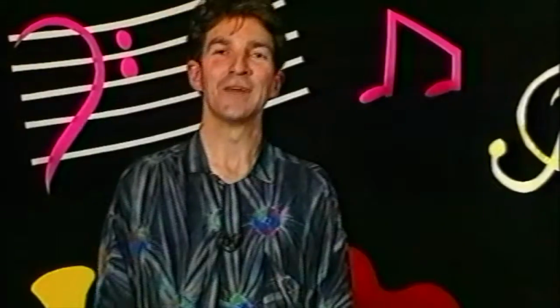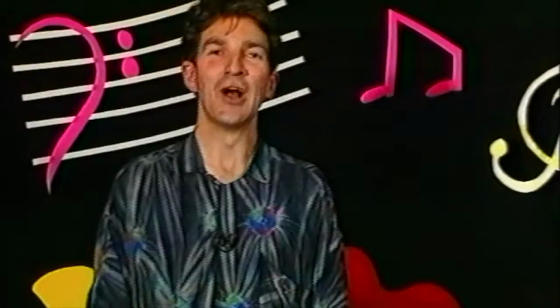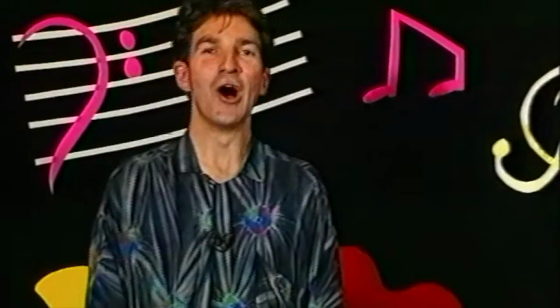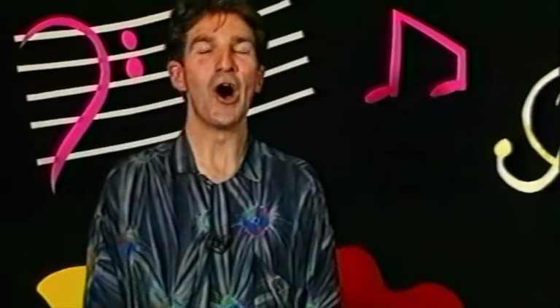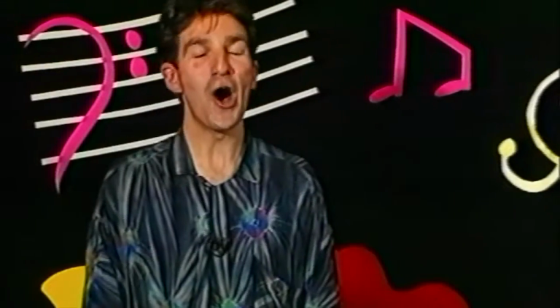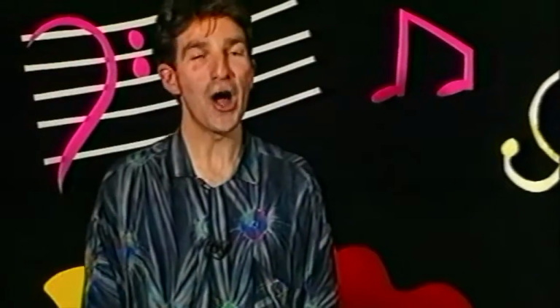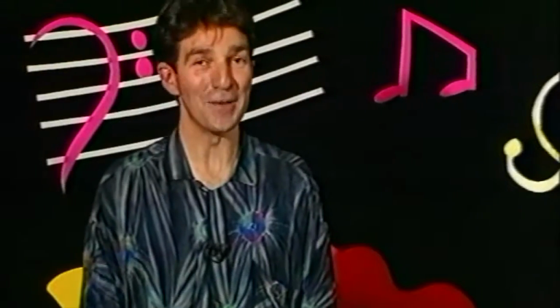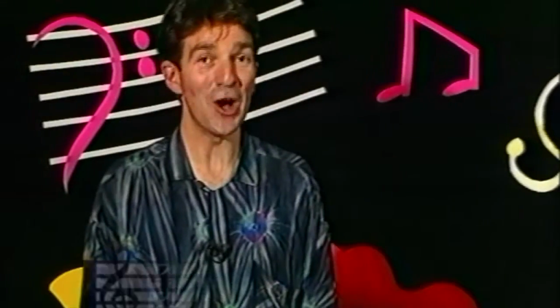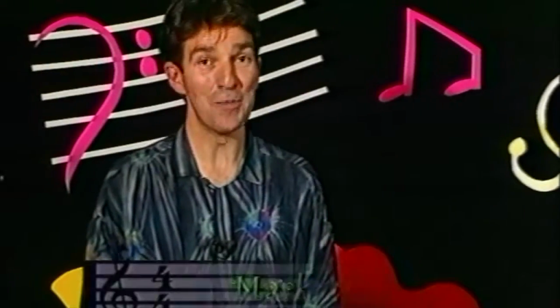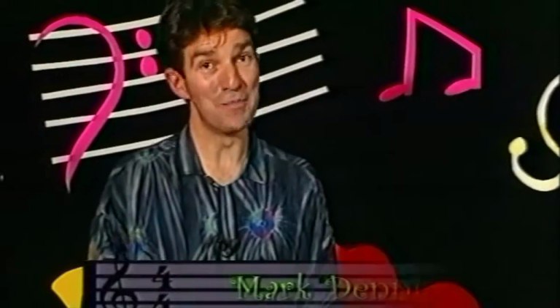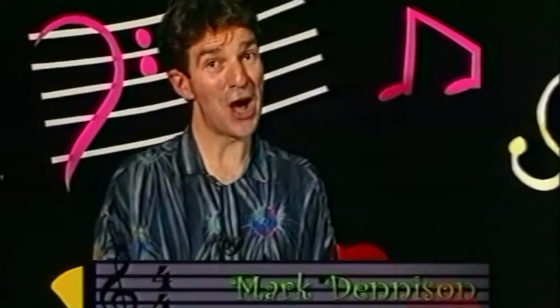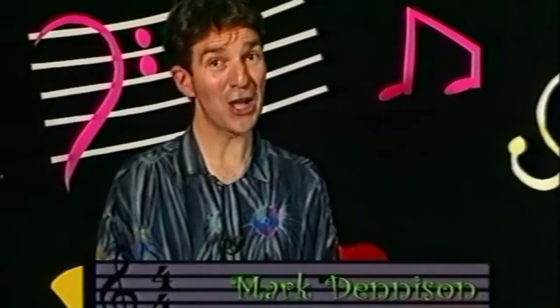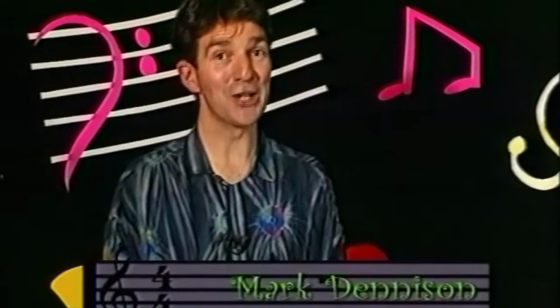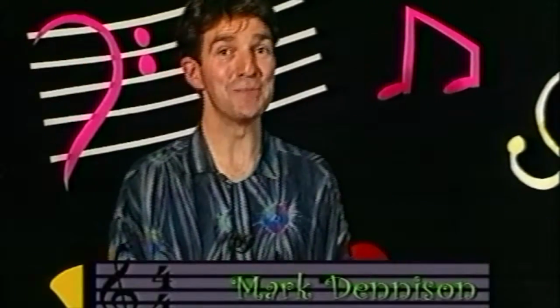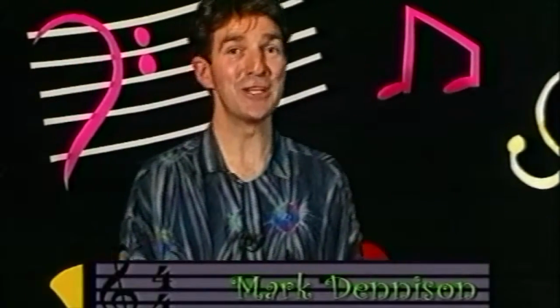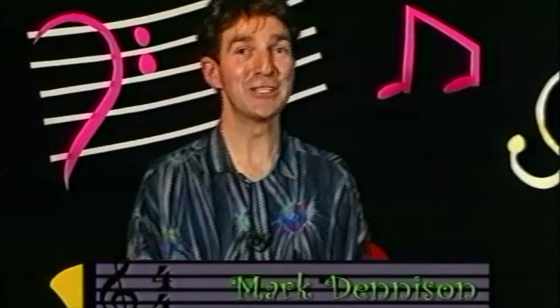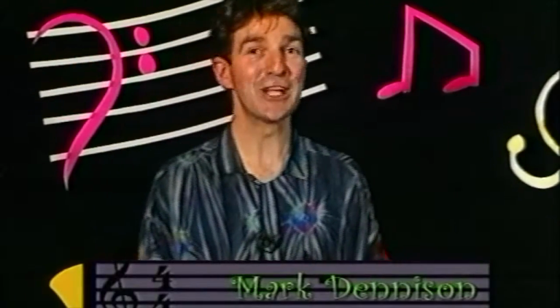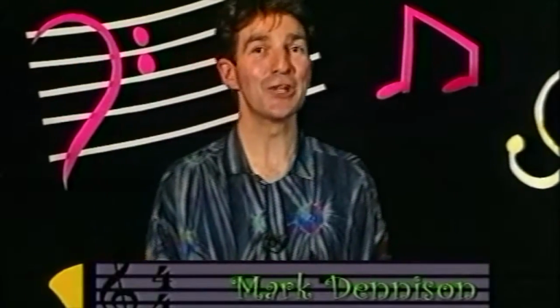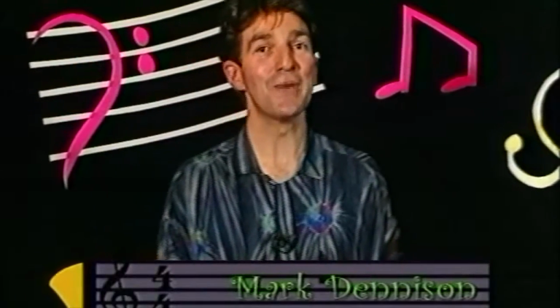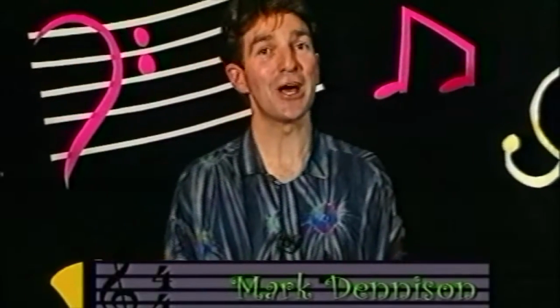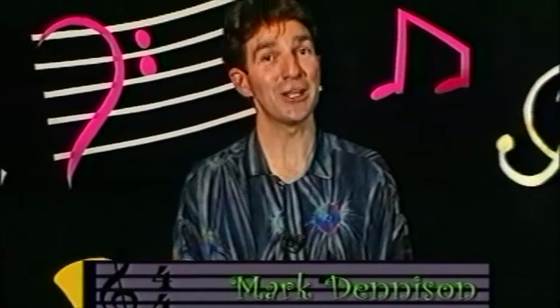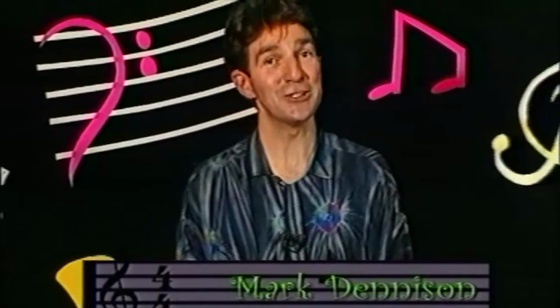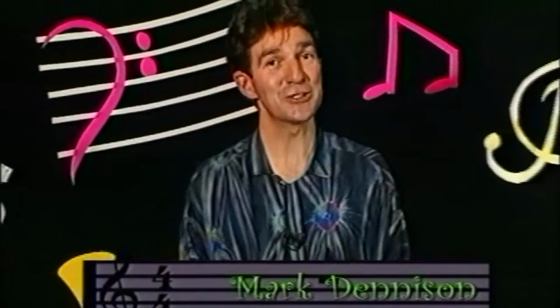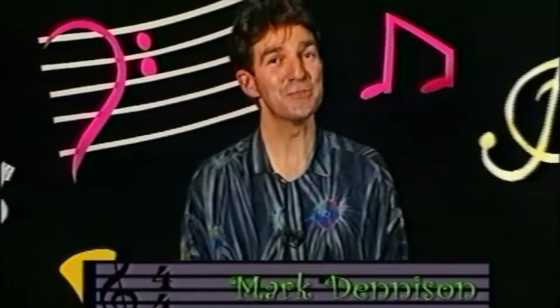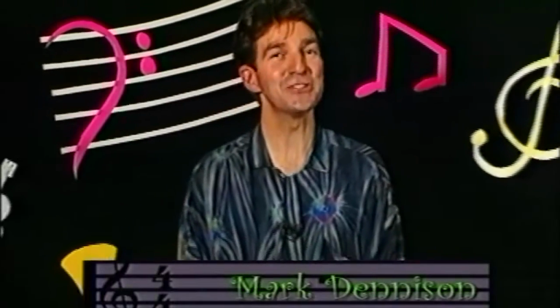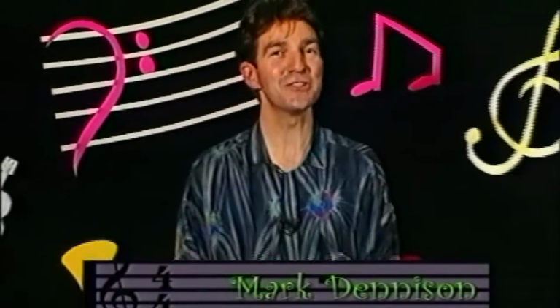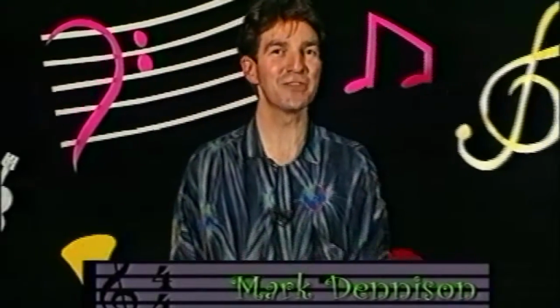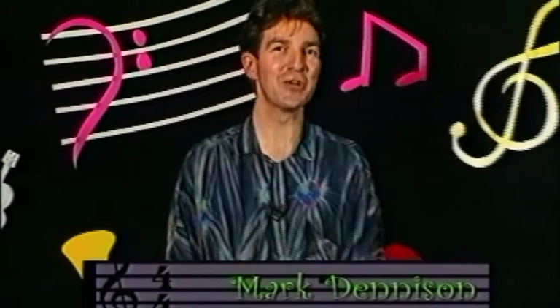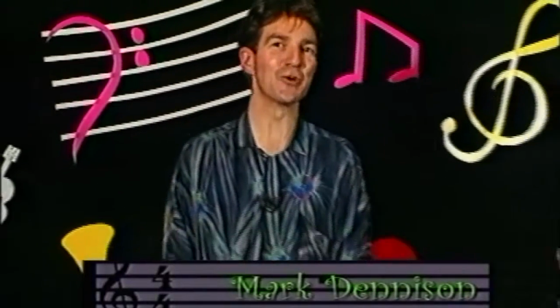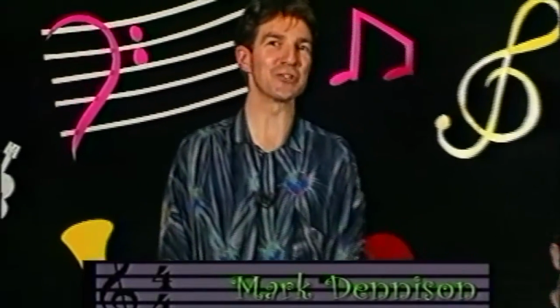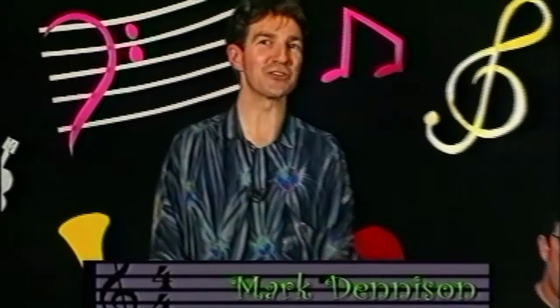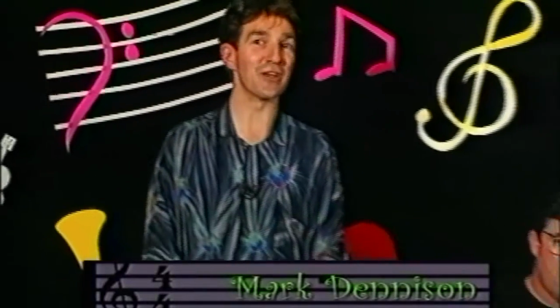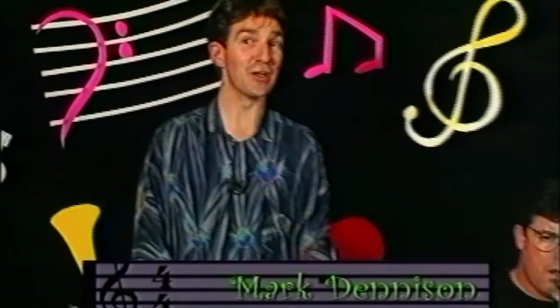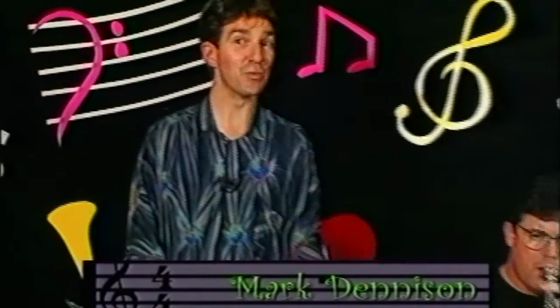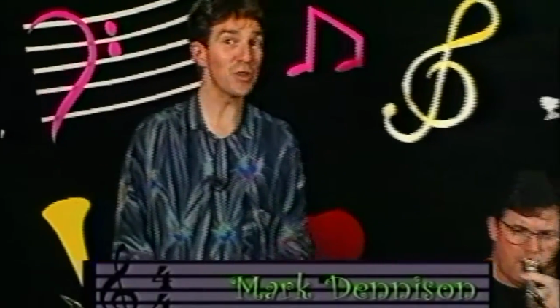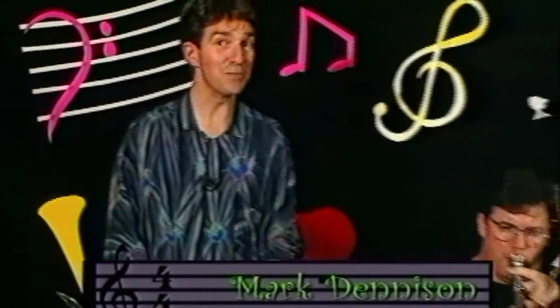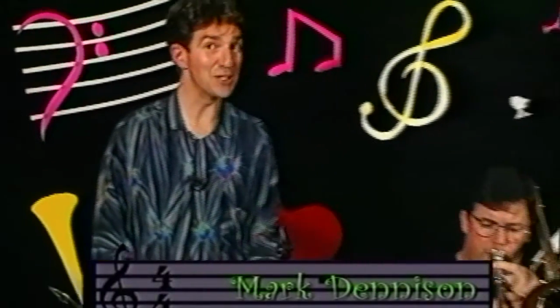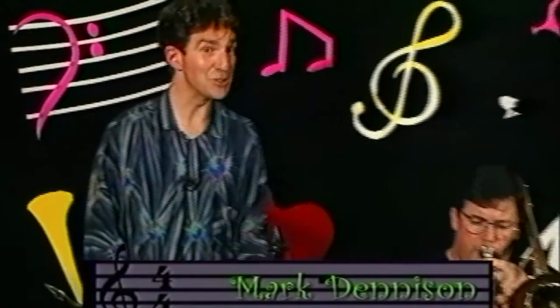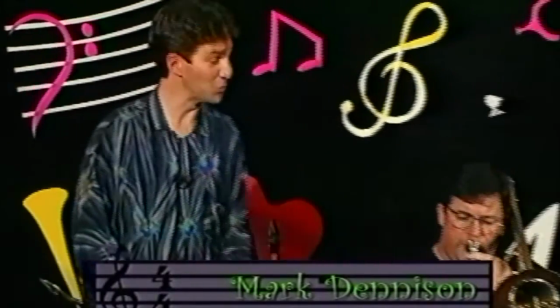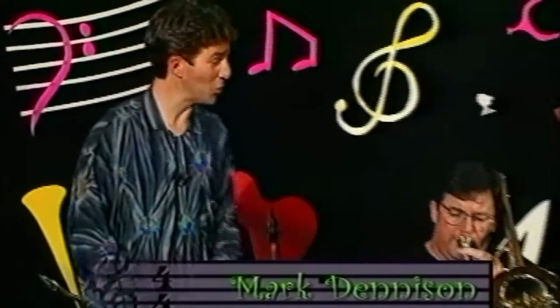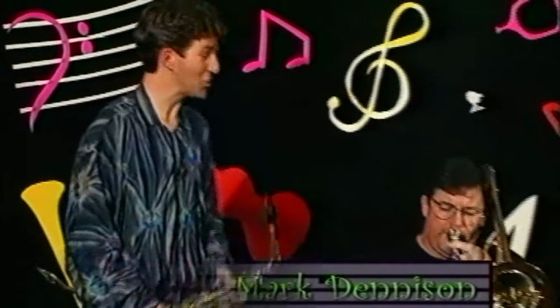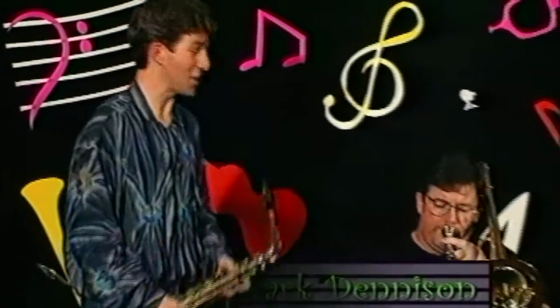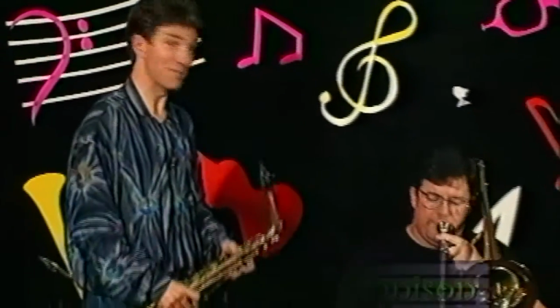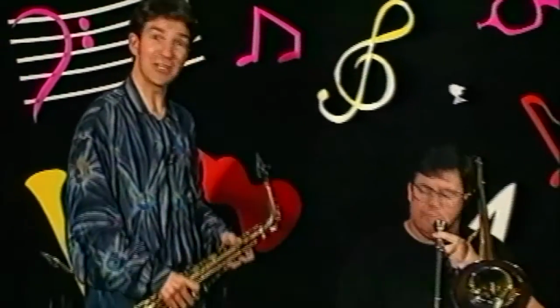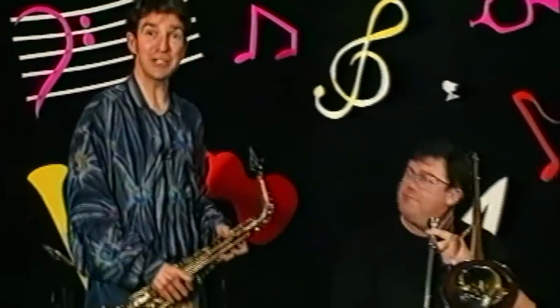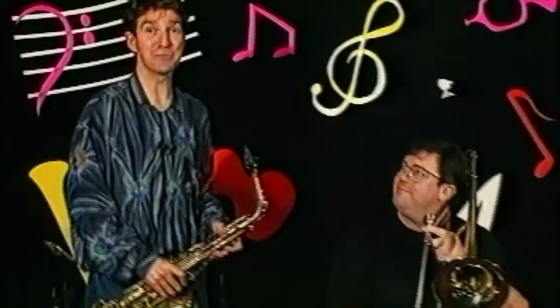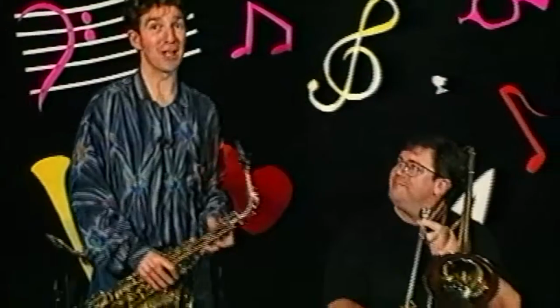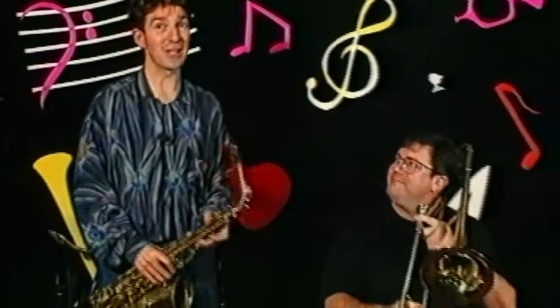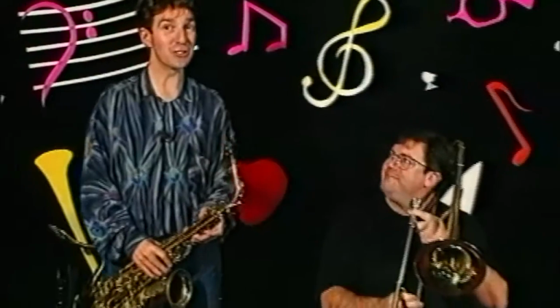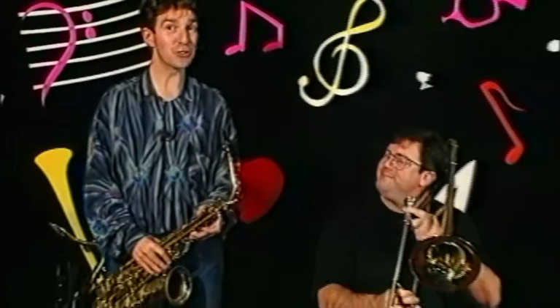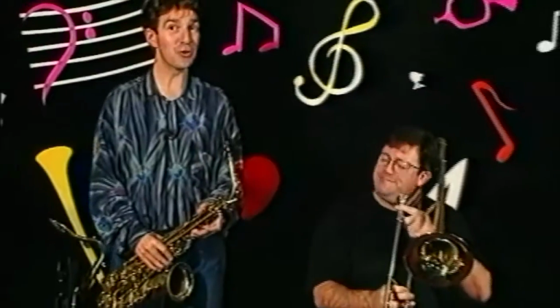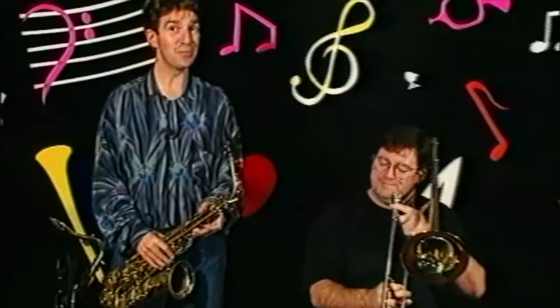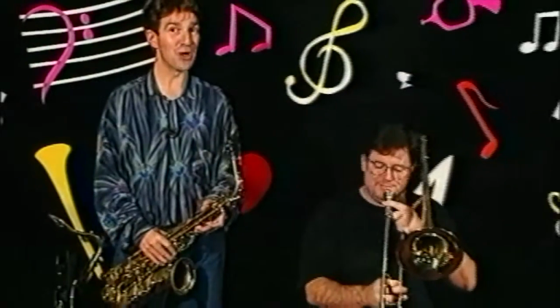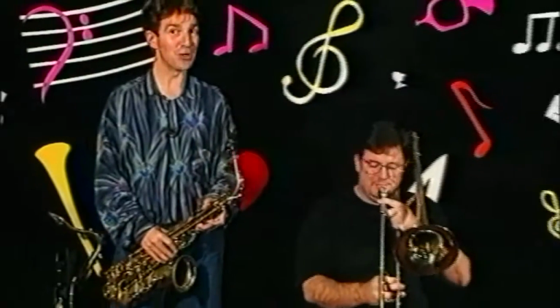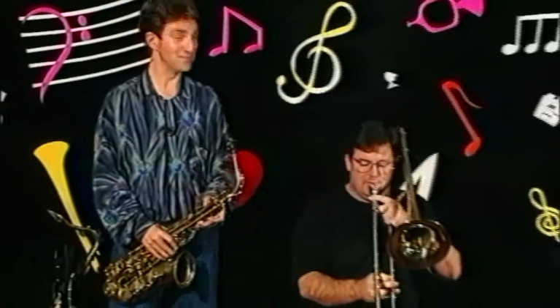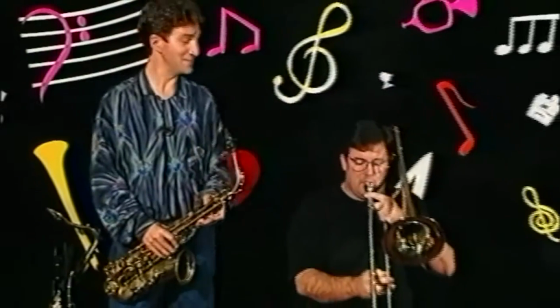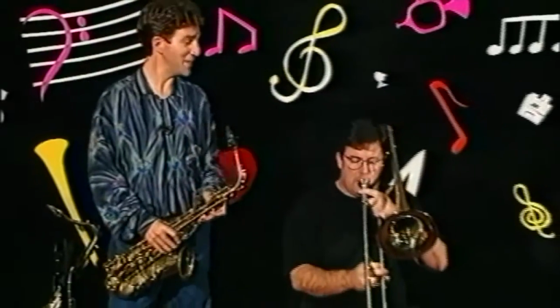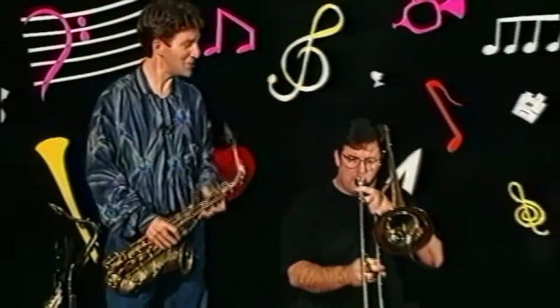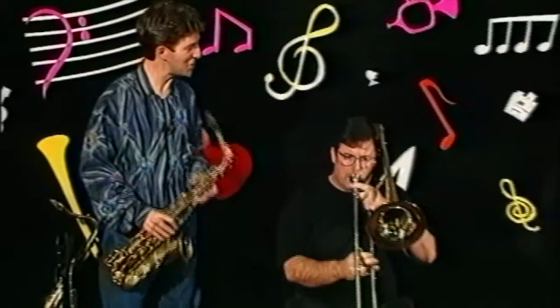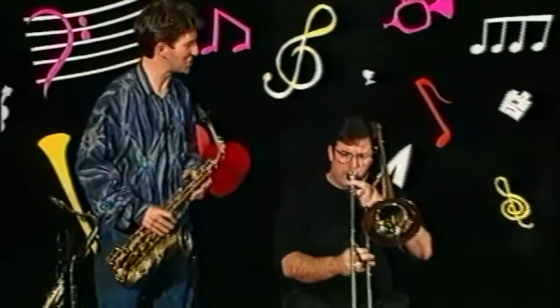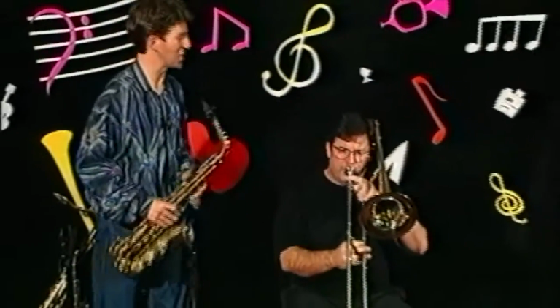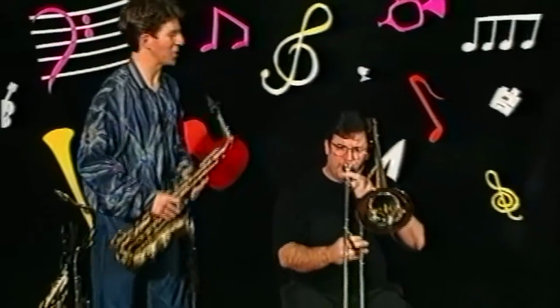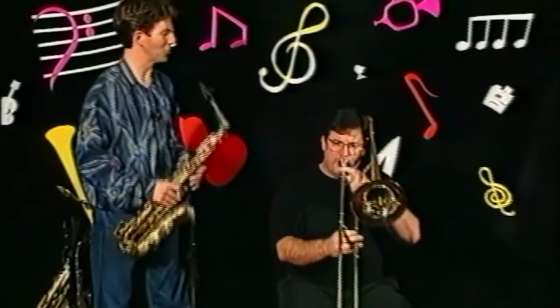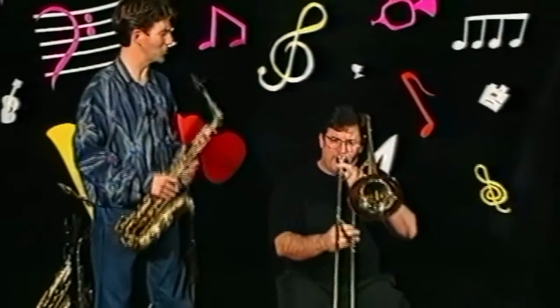Hi, I'm Mark and I'm here to tell you about instruments of the orchestra. With me is Roger and he's playing the trombone. How does that sound, Roger?